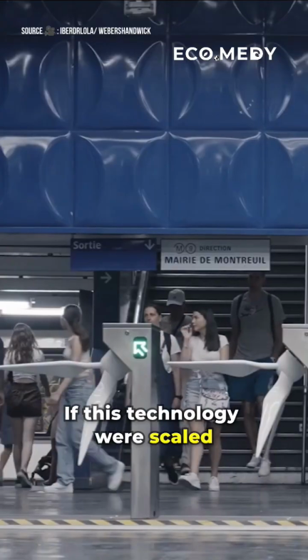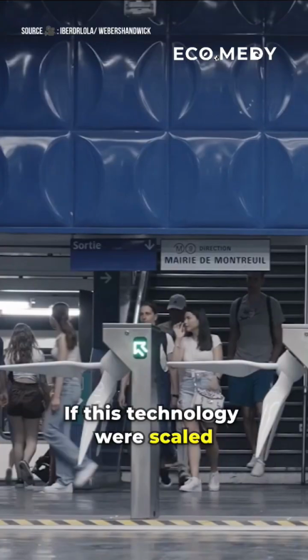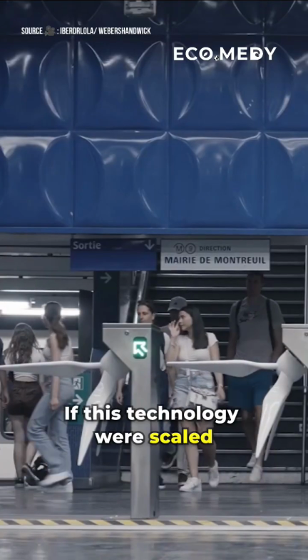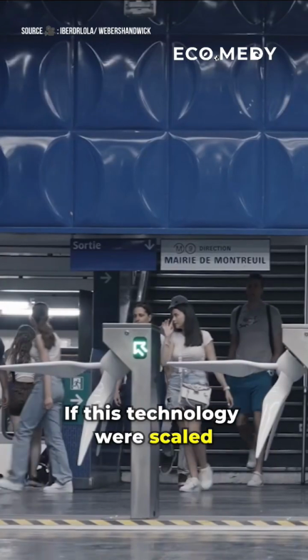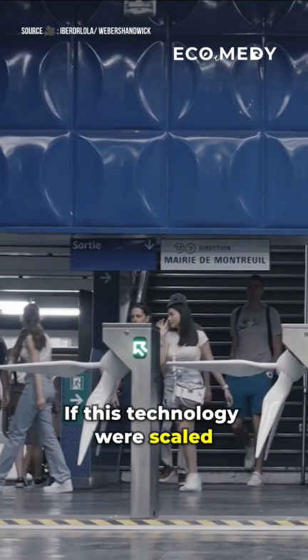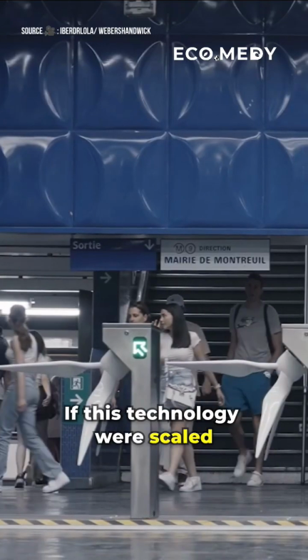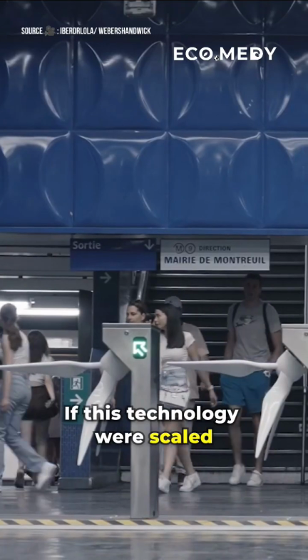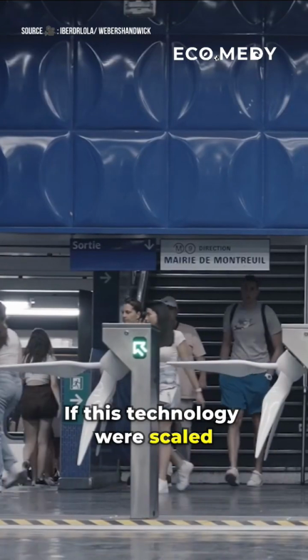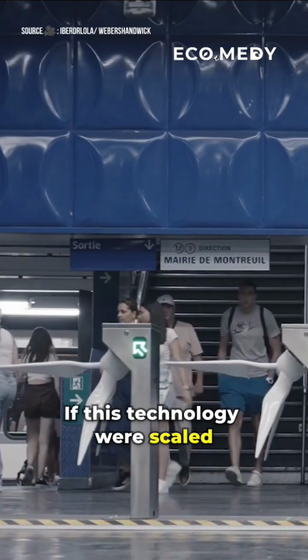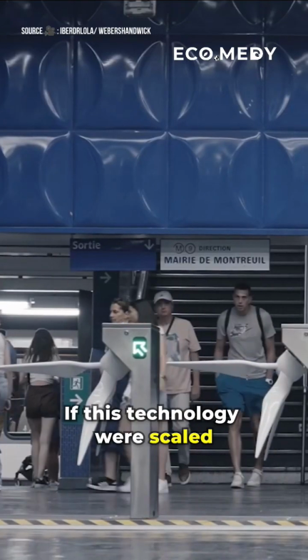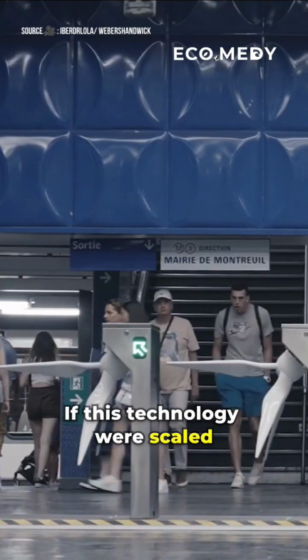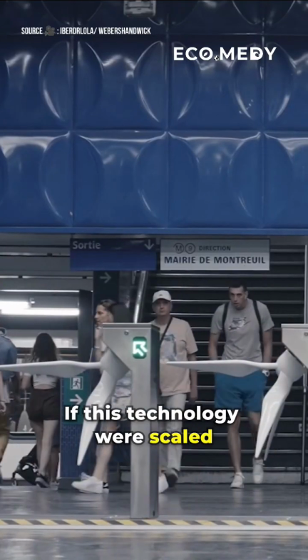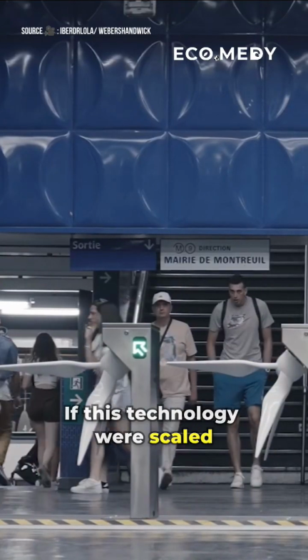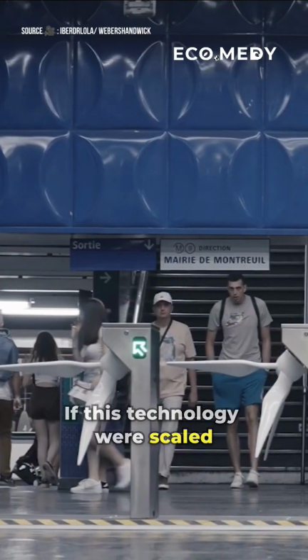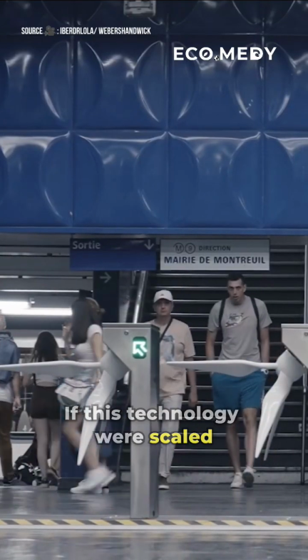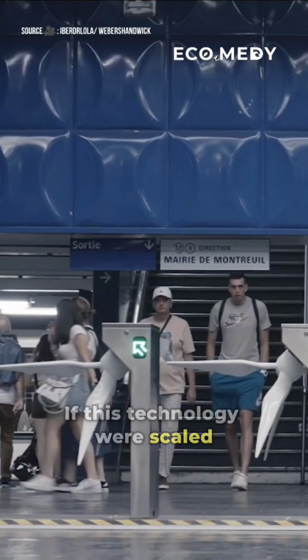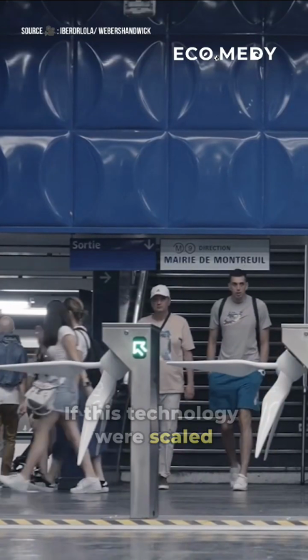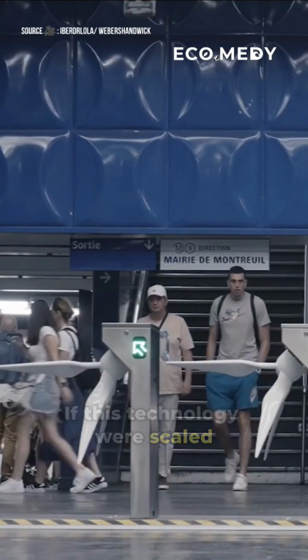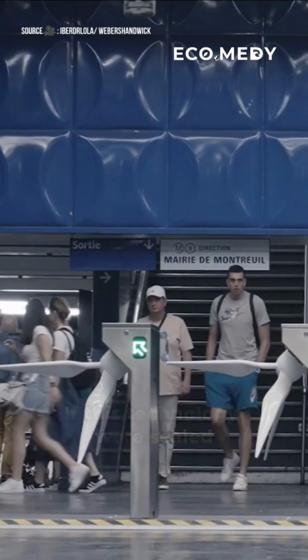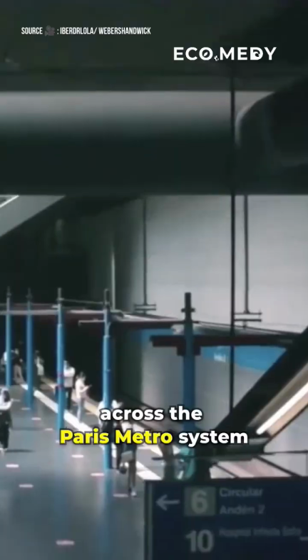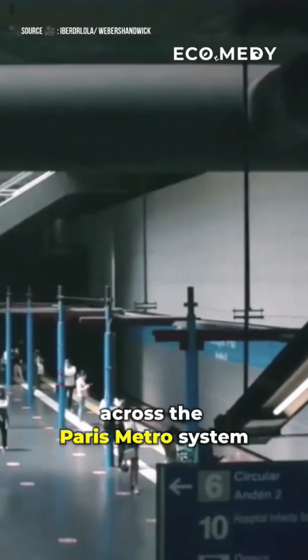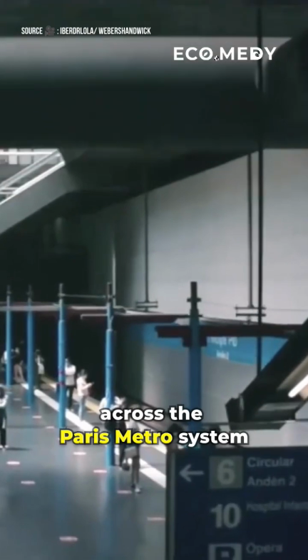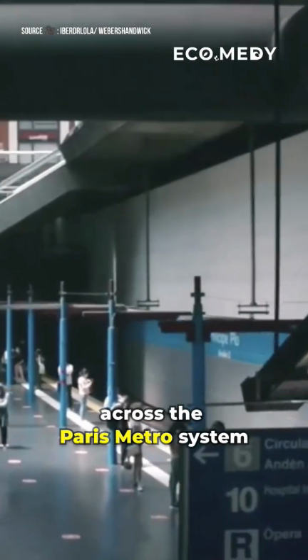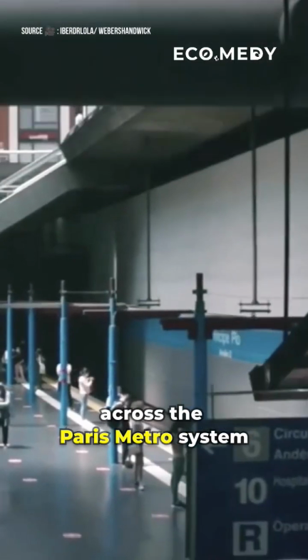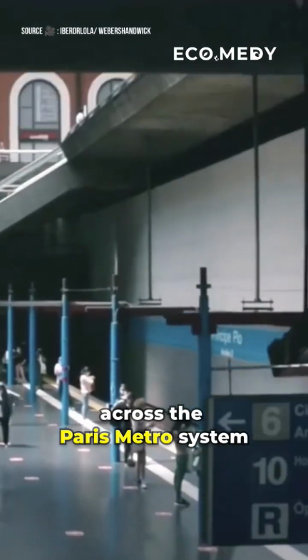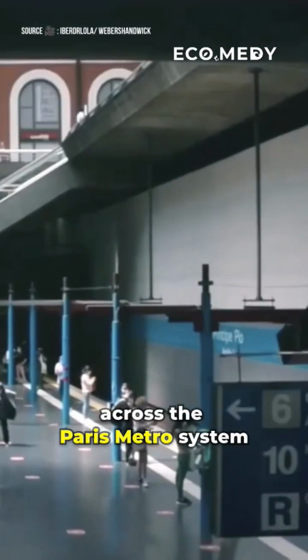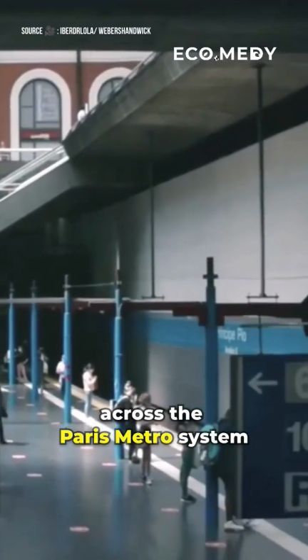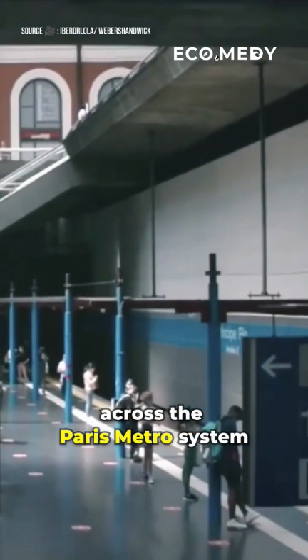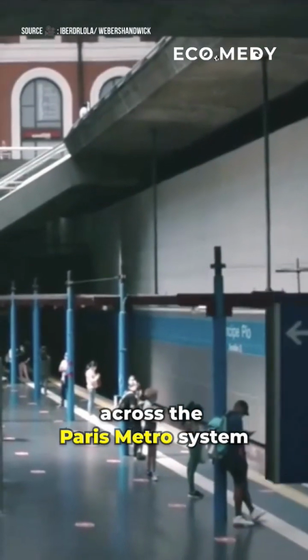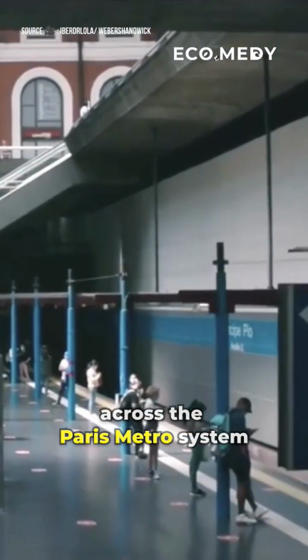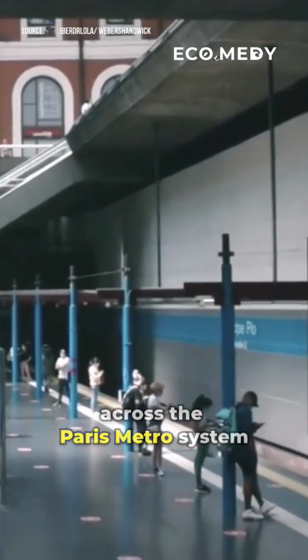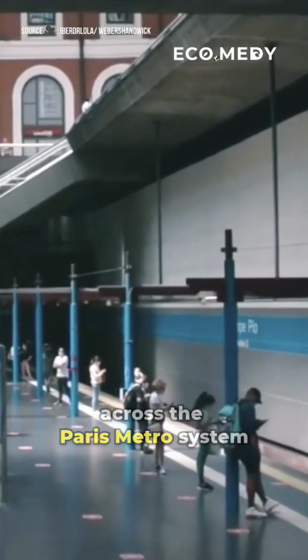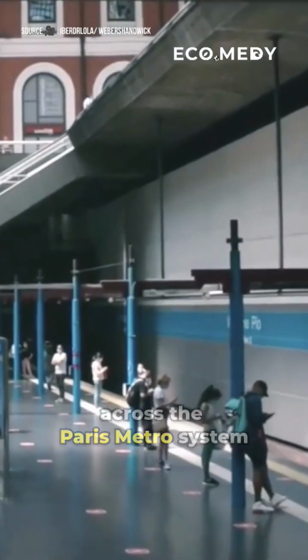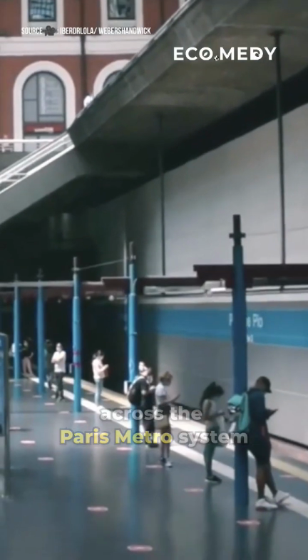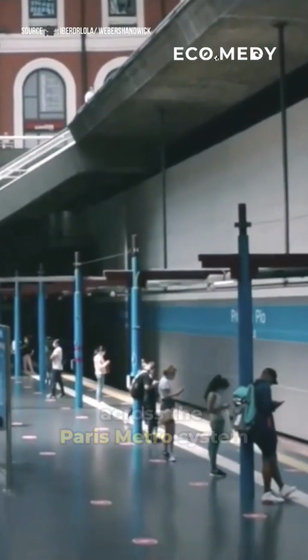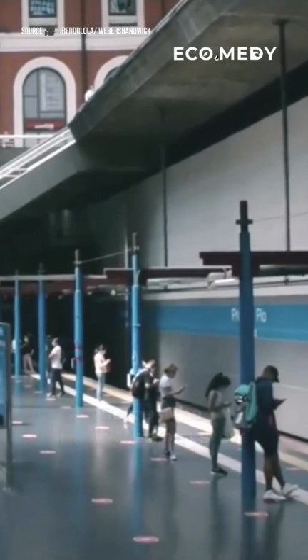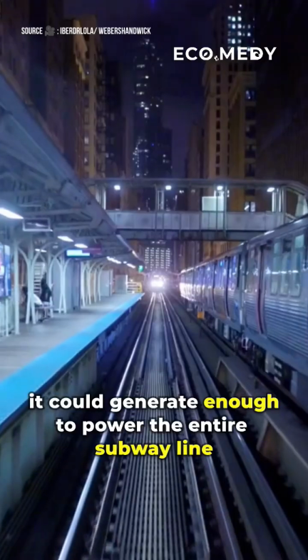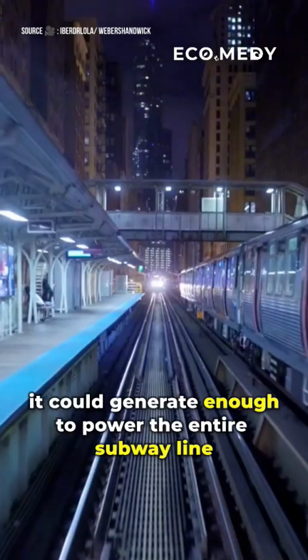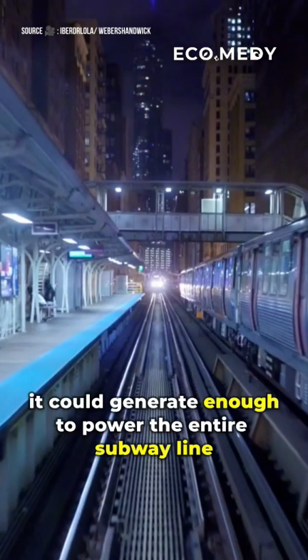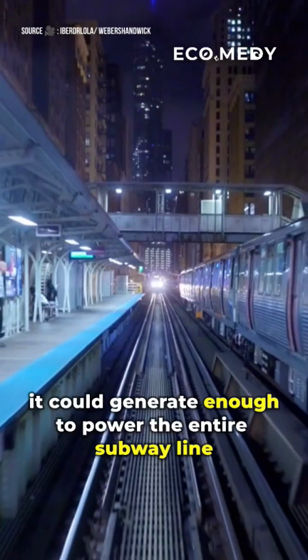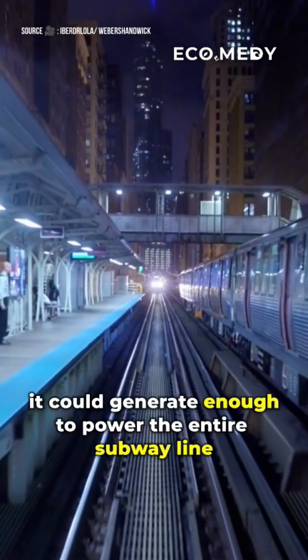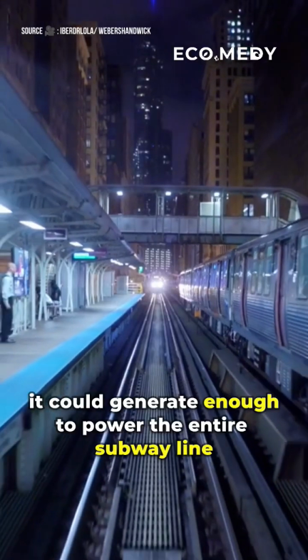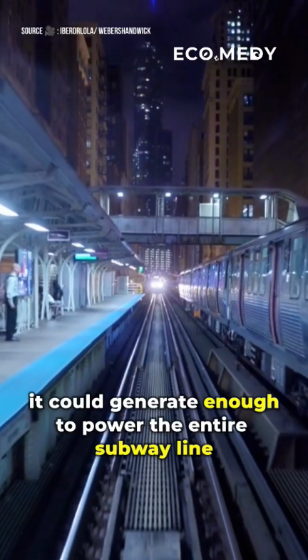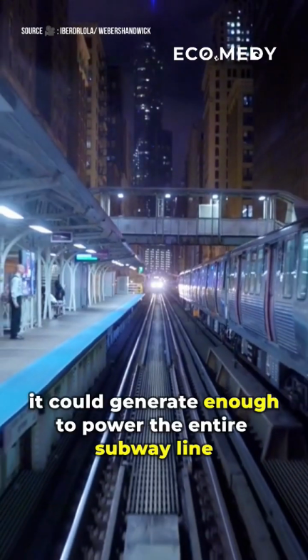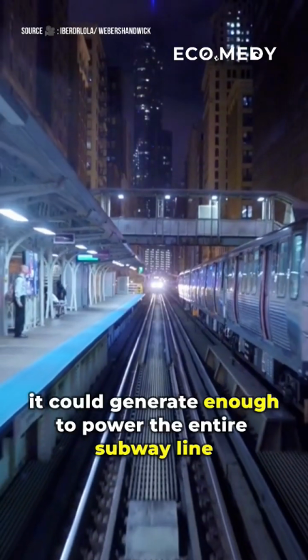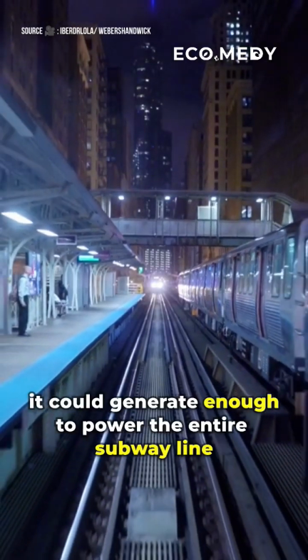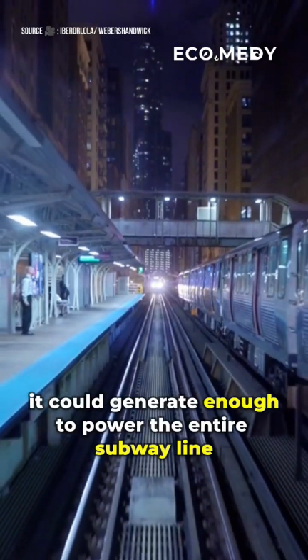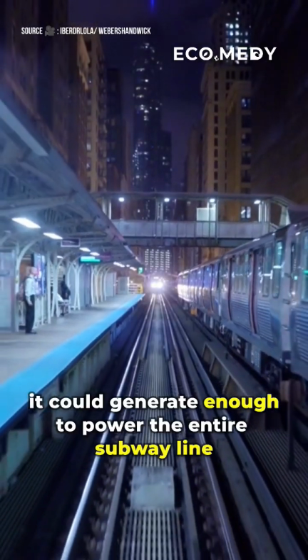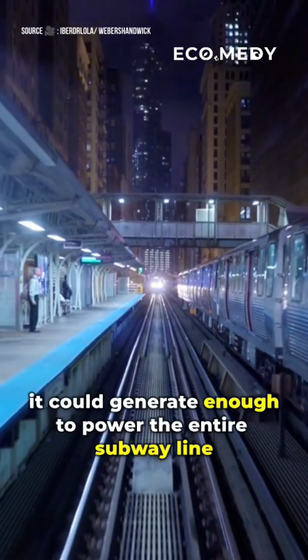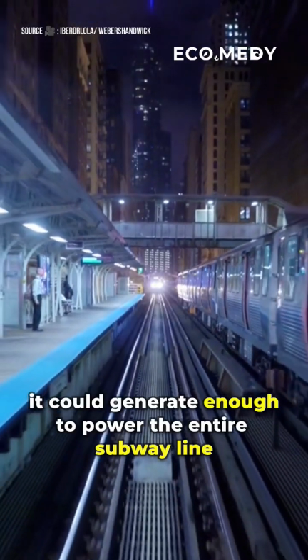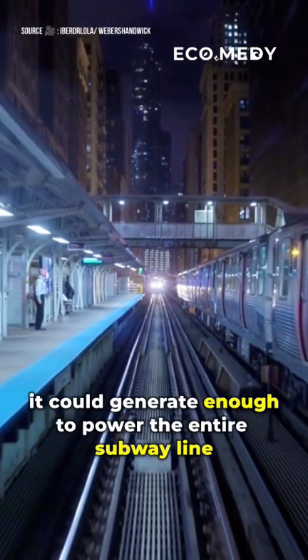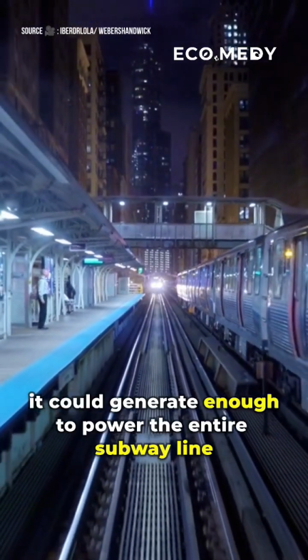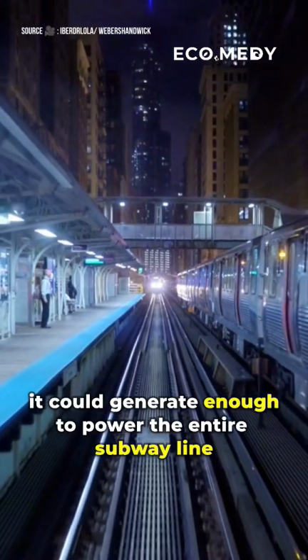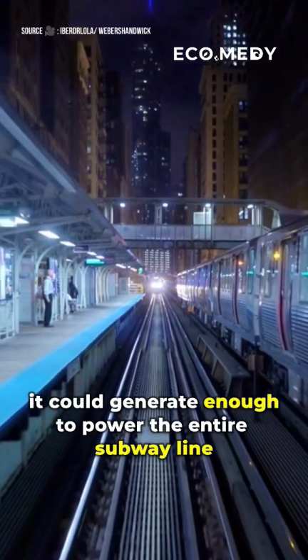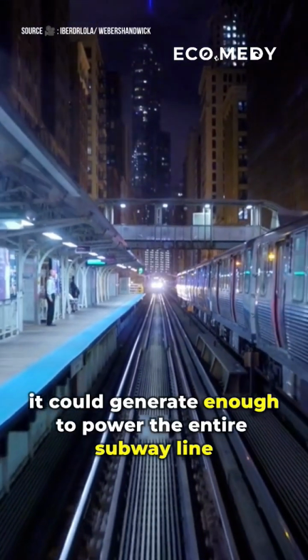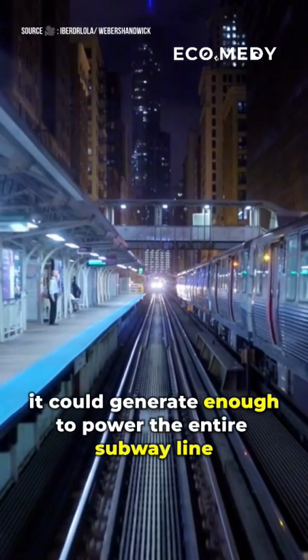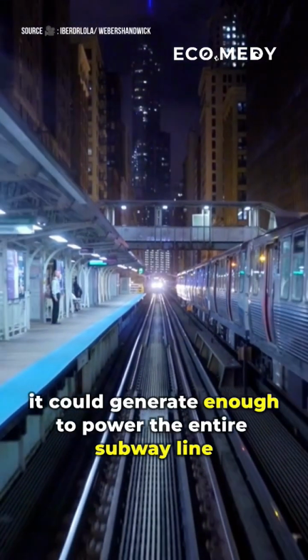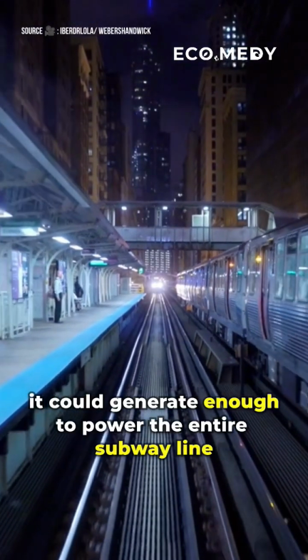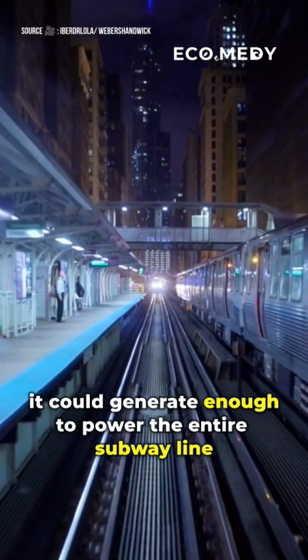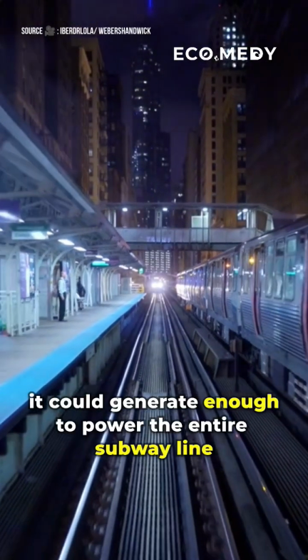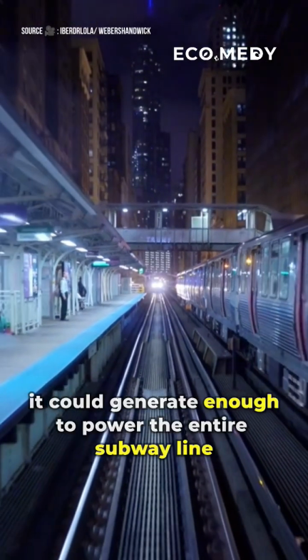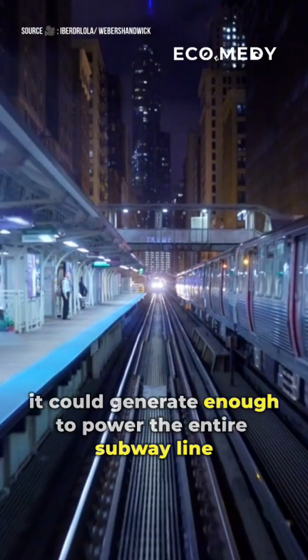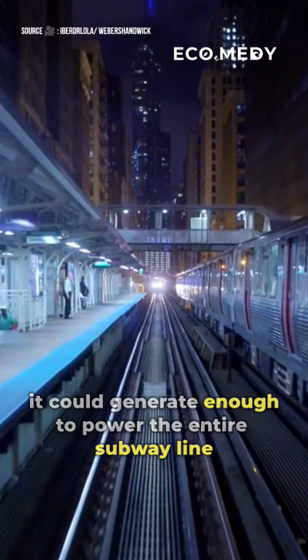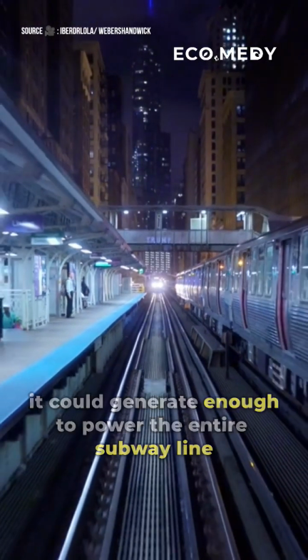If this technology were scaled across the Paris metro system, it could generate enough to power the entire subway line.